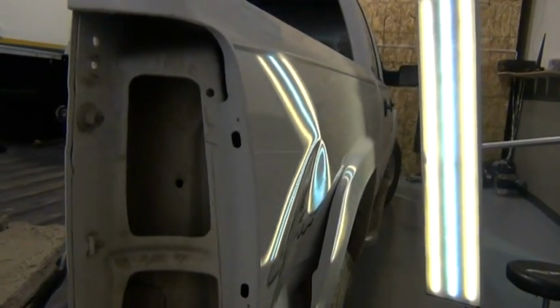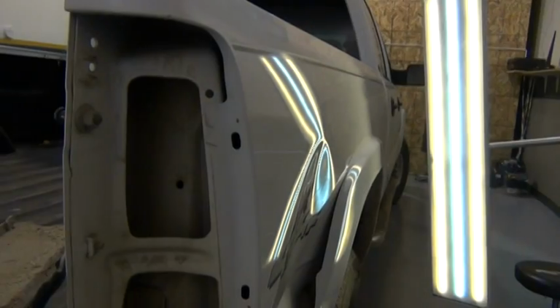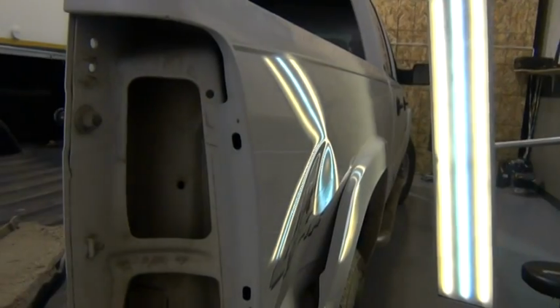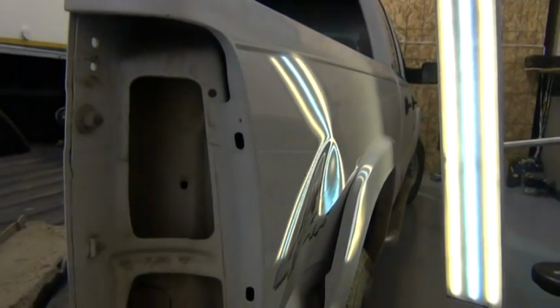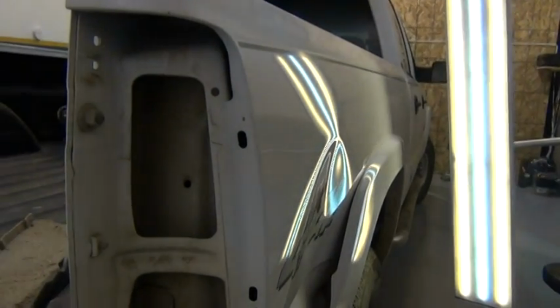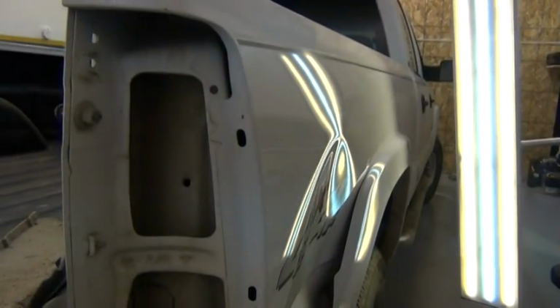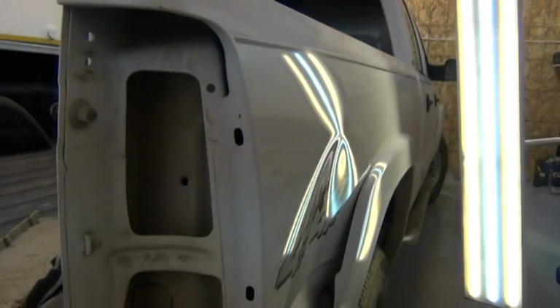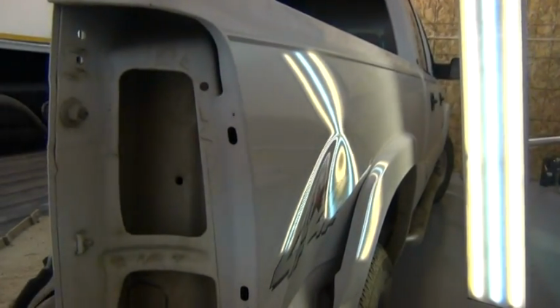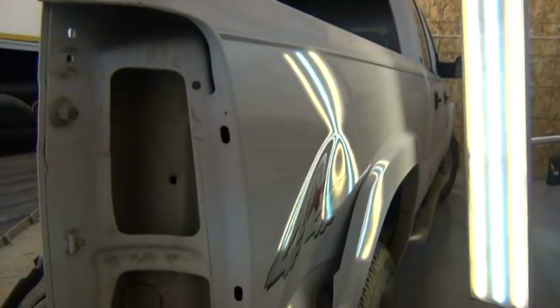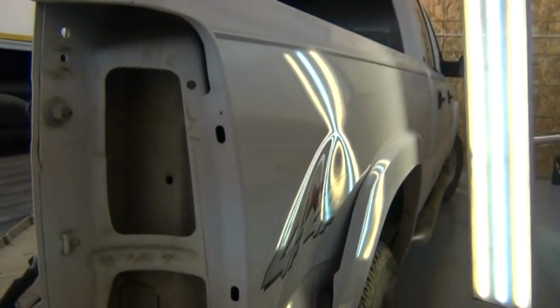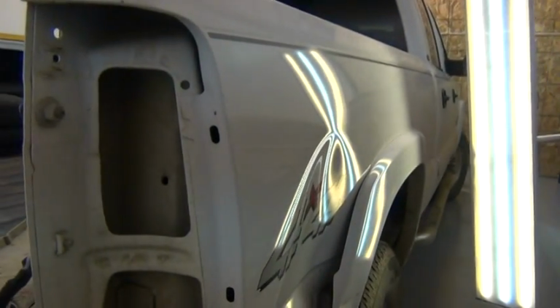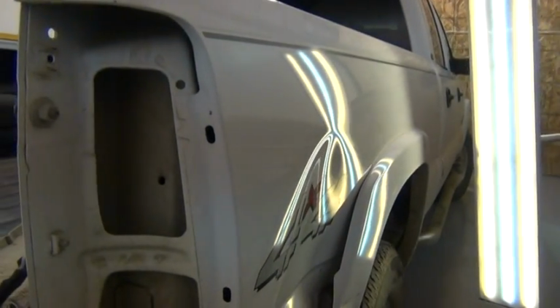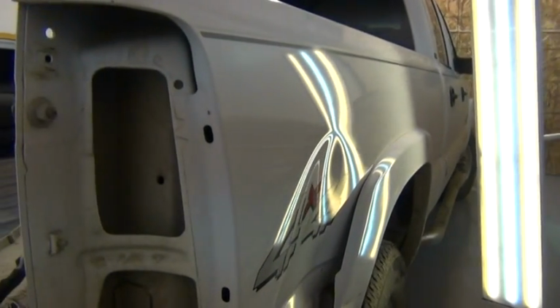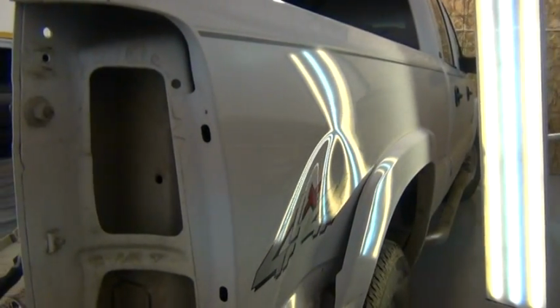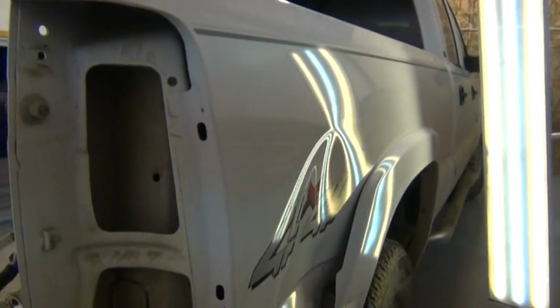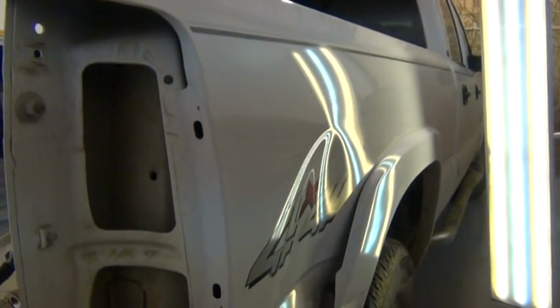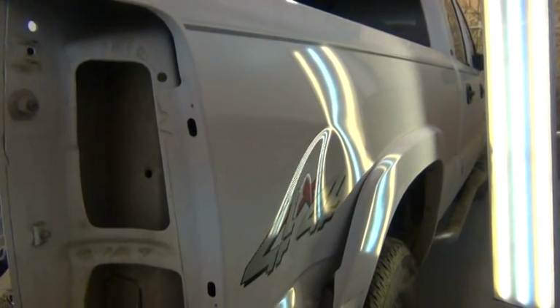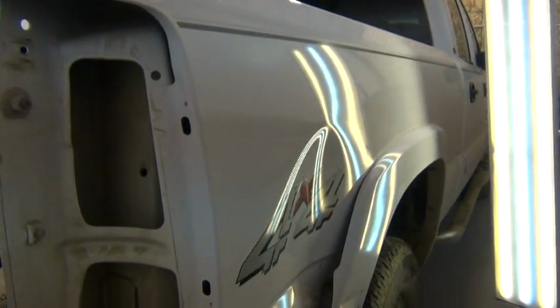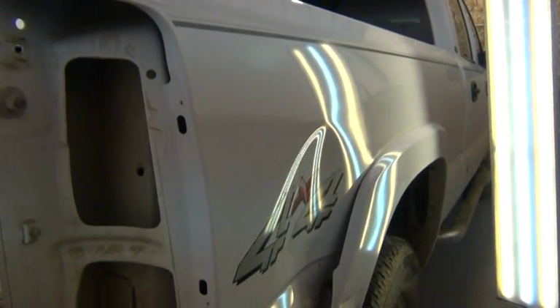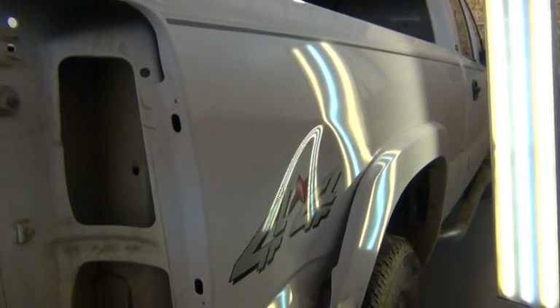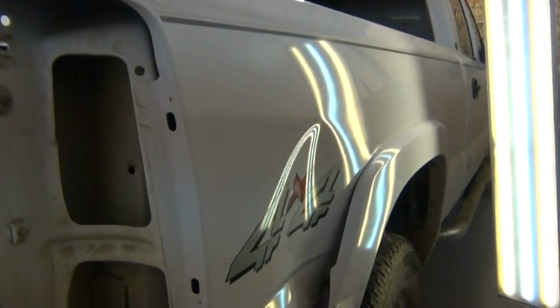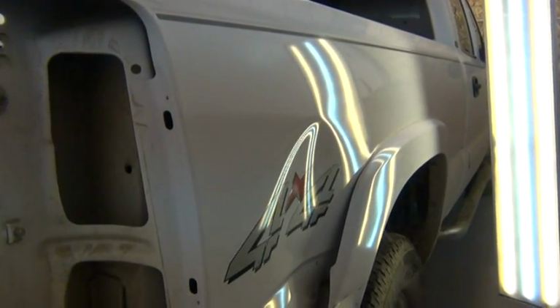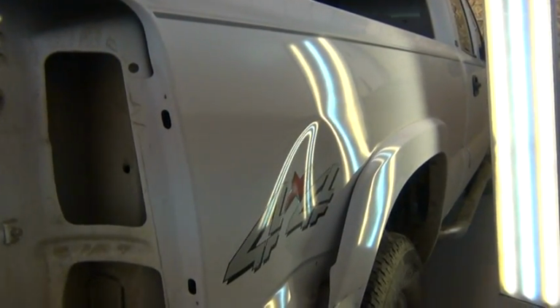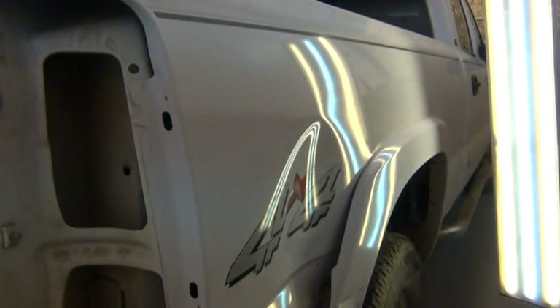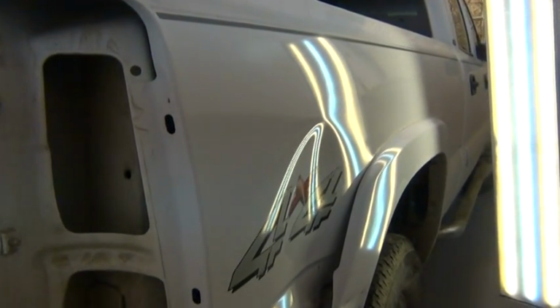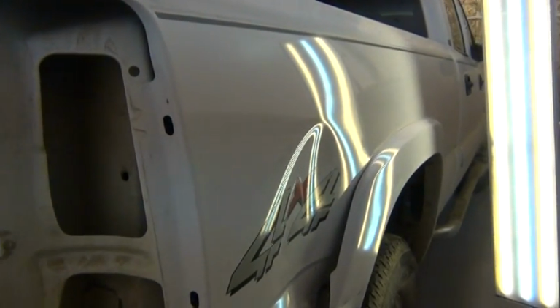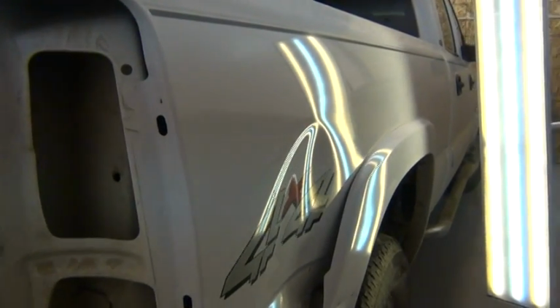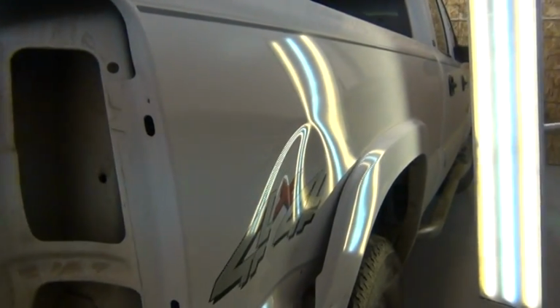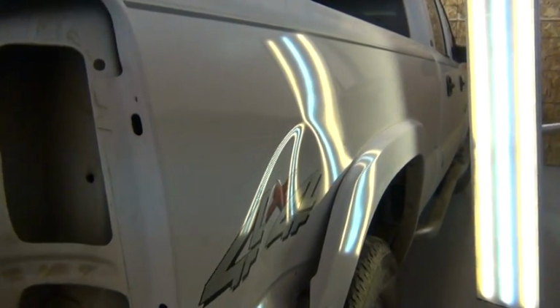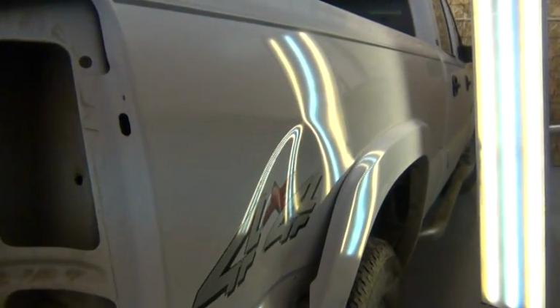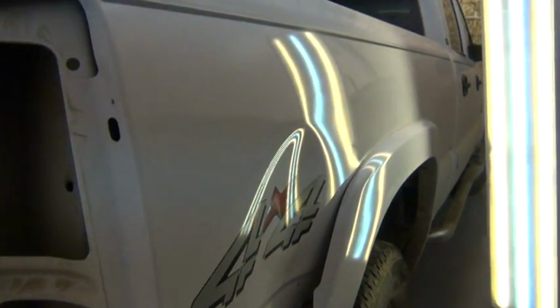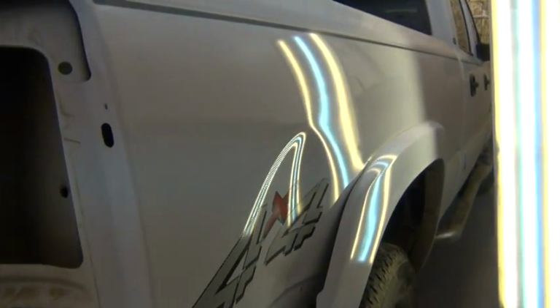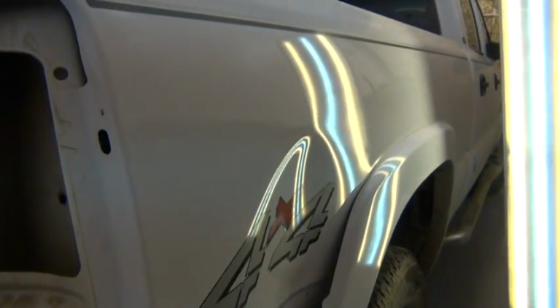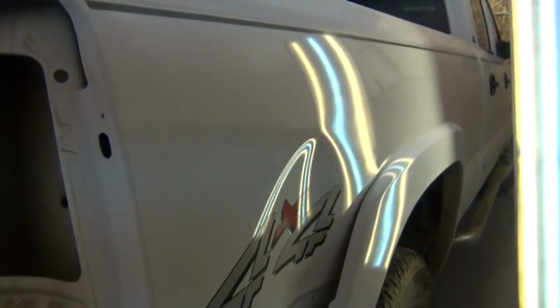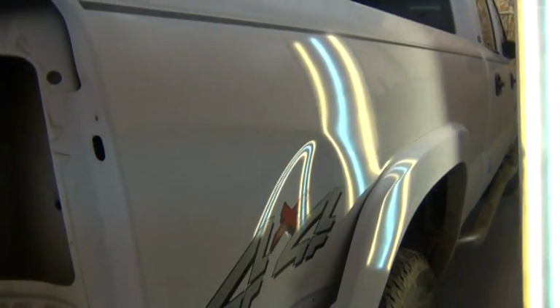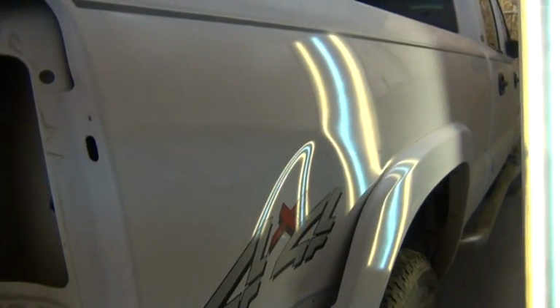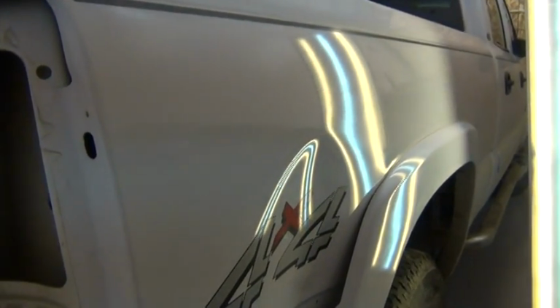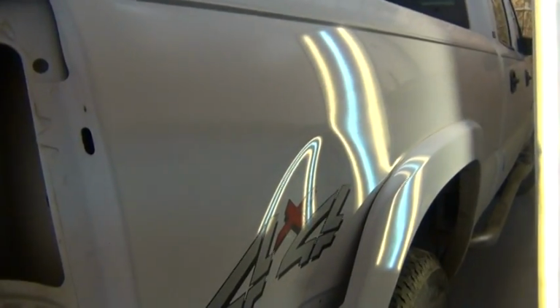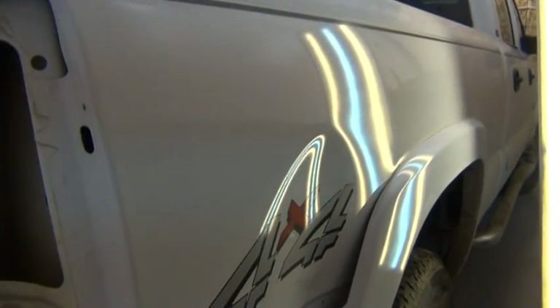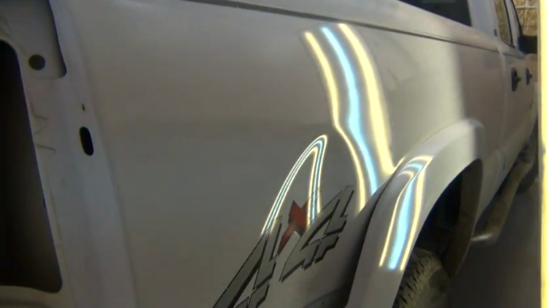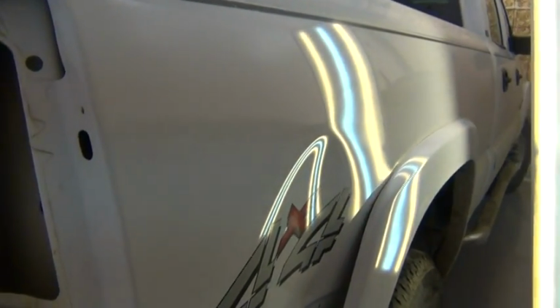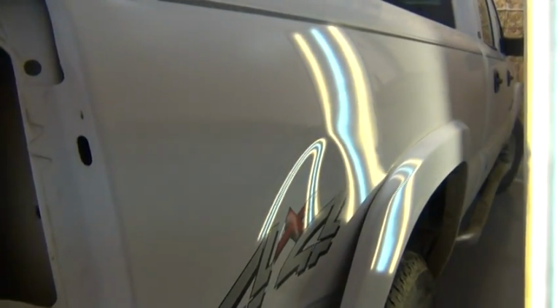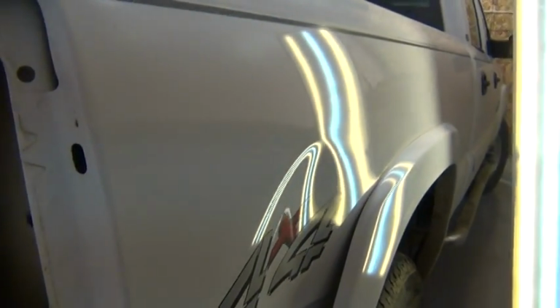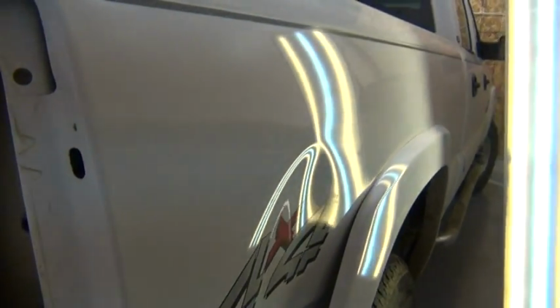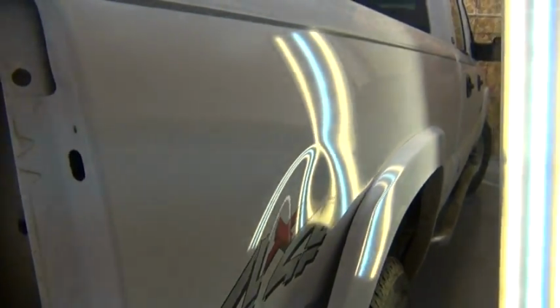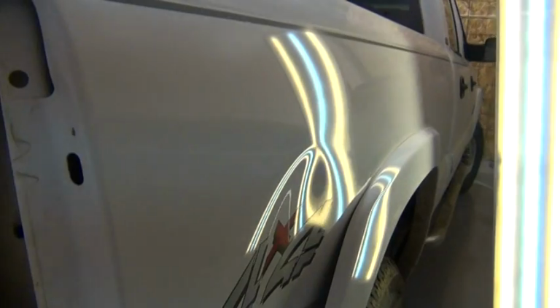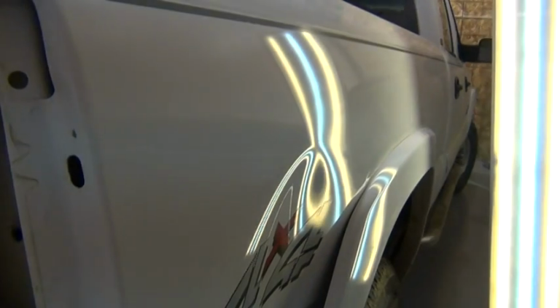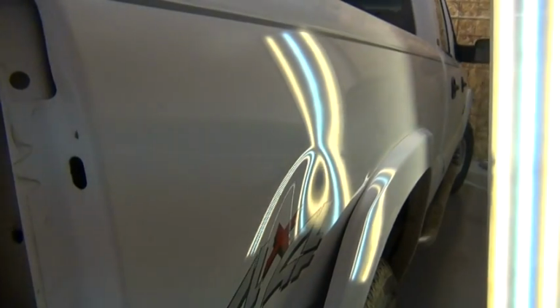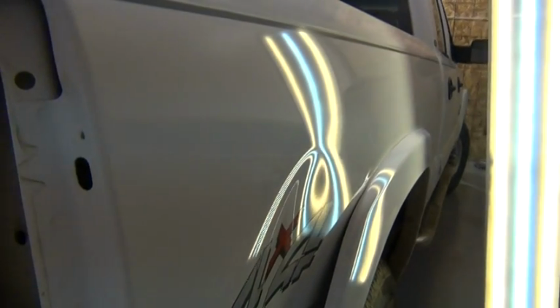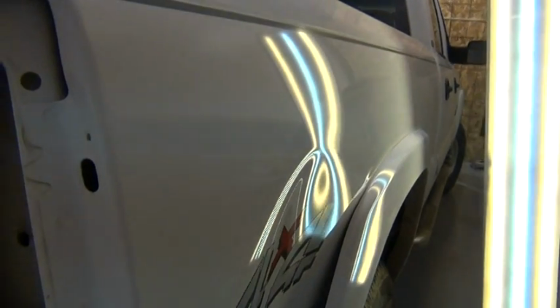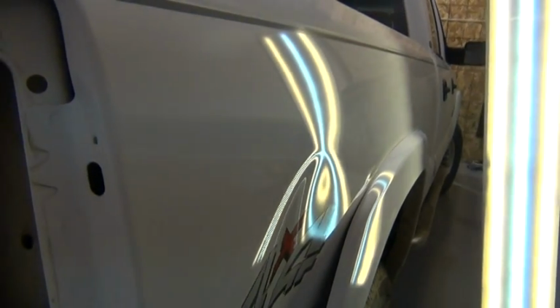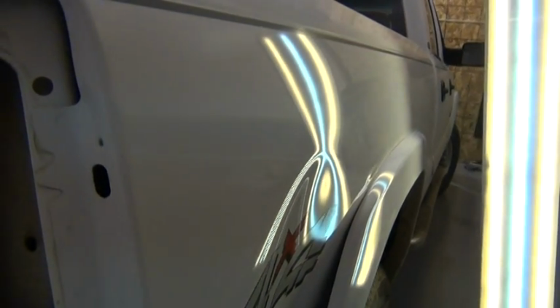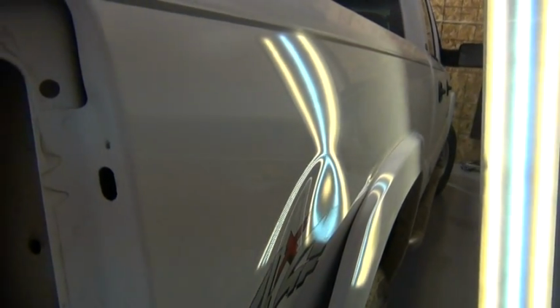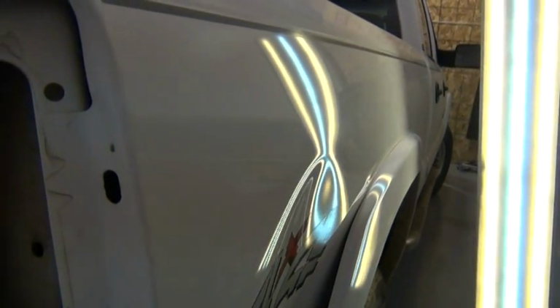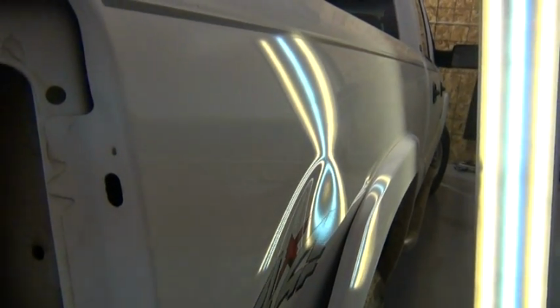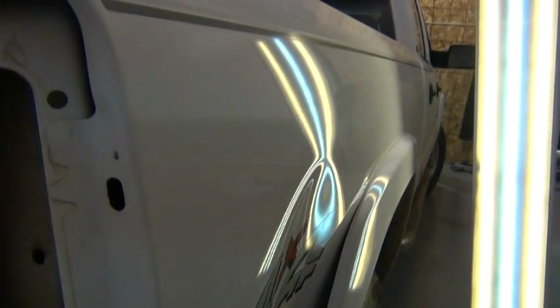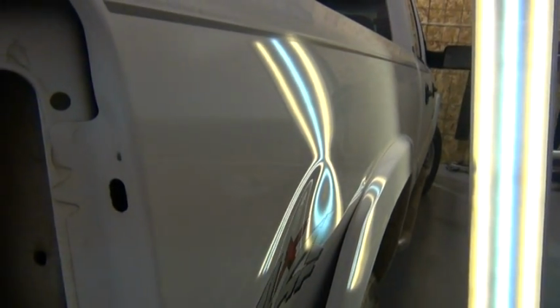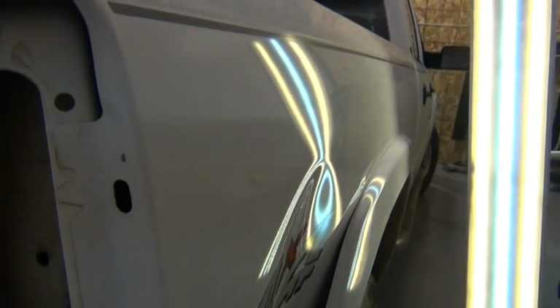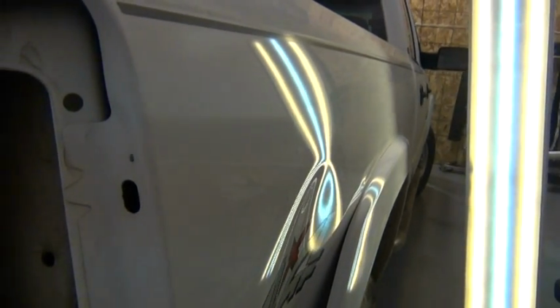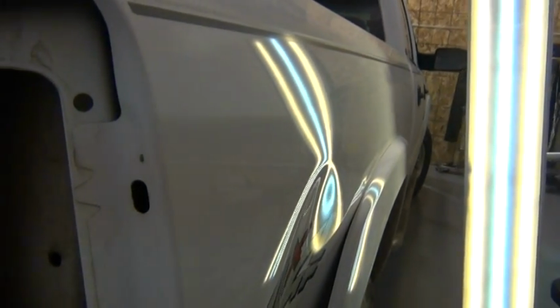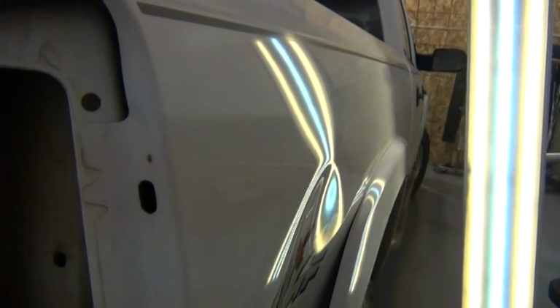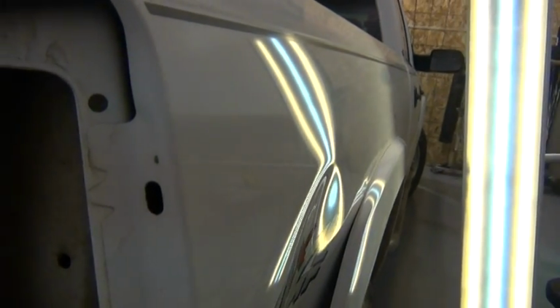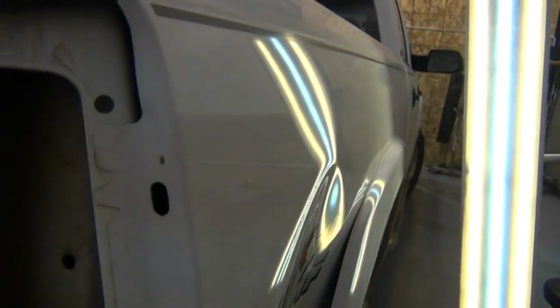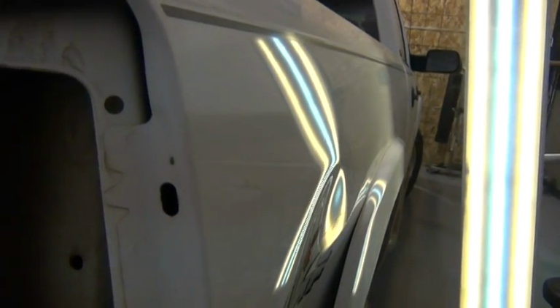What Luka is showing you right now is the extent of the crown that exists above this dent.